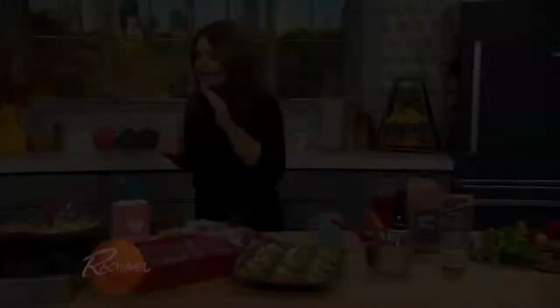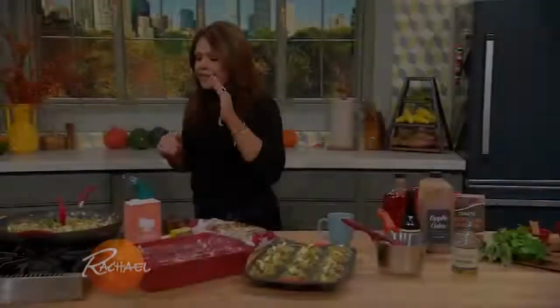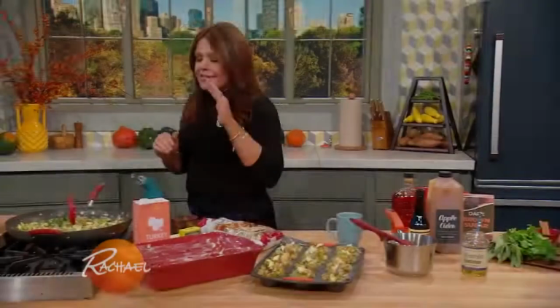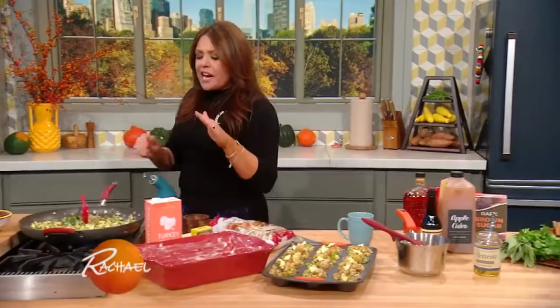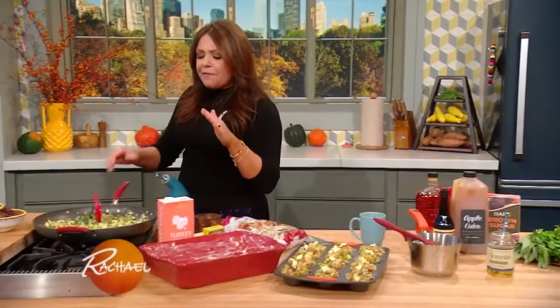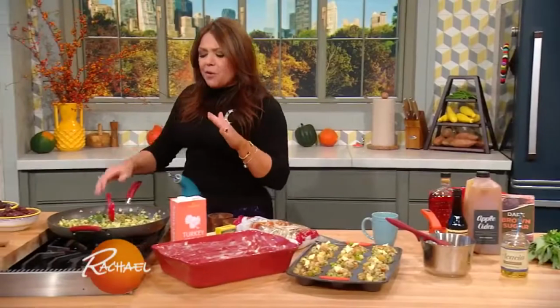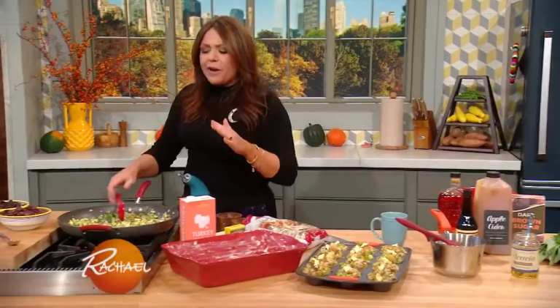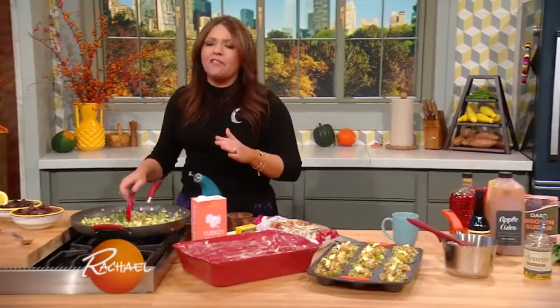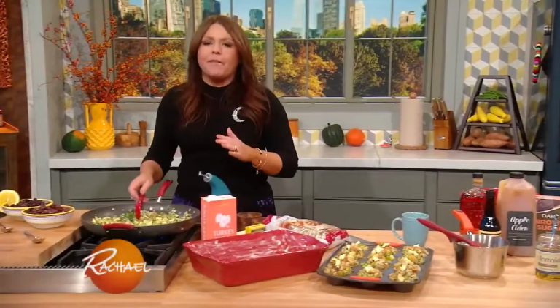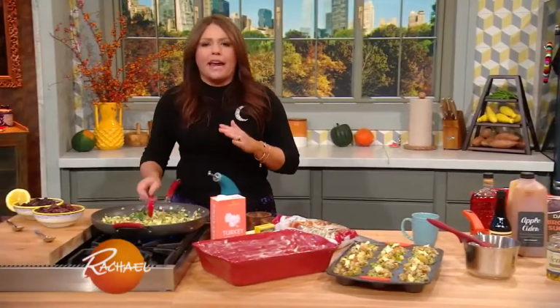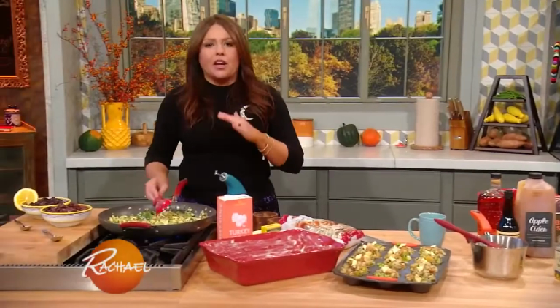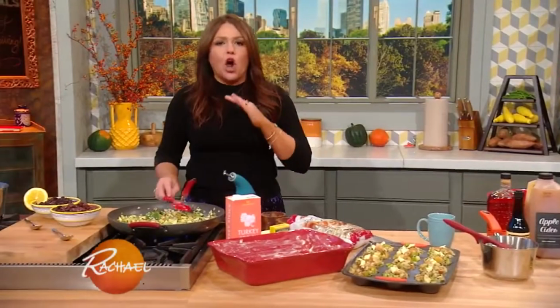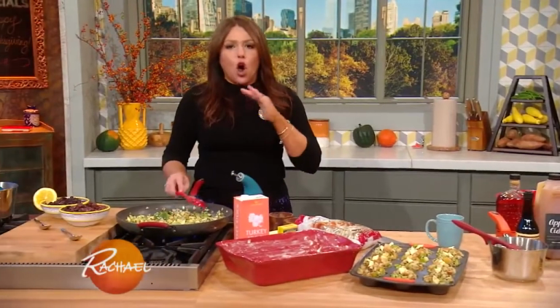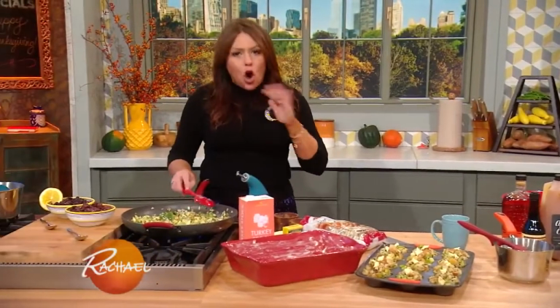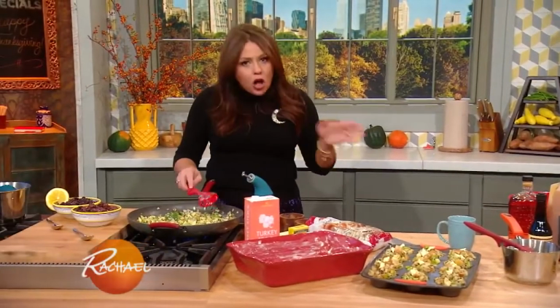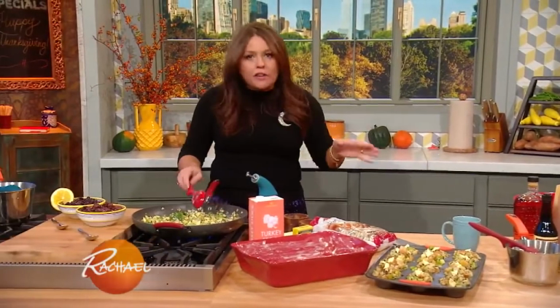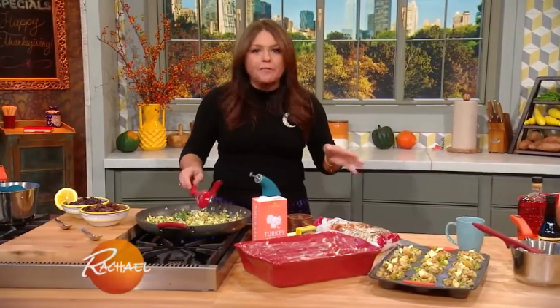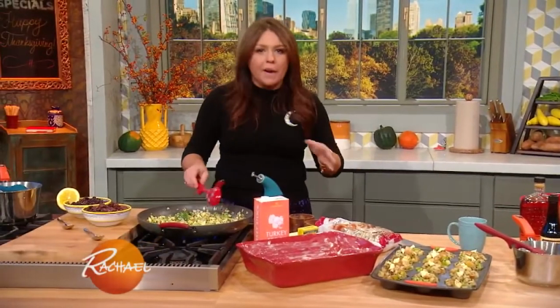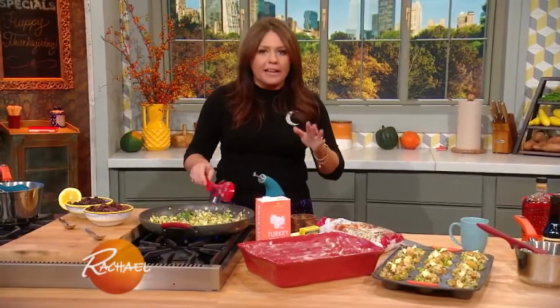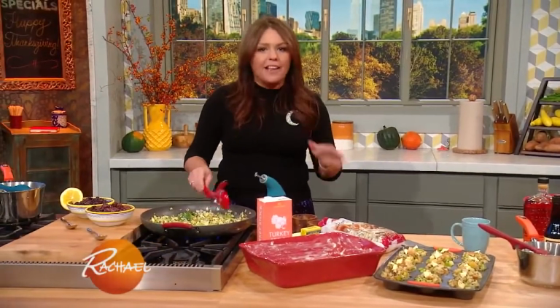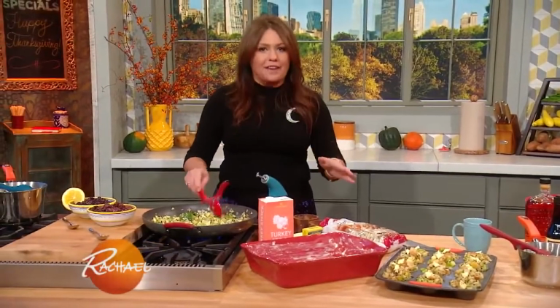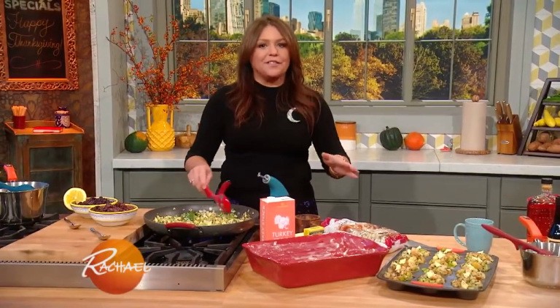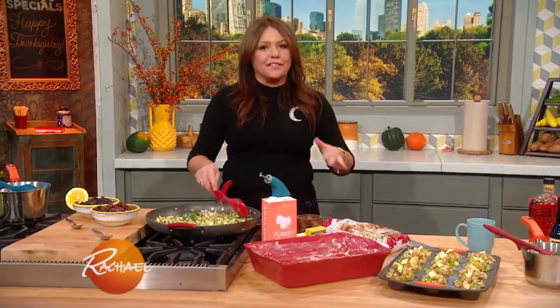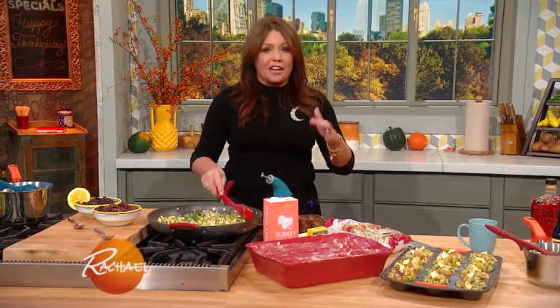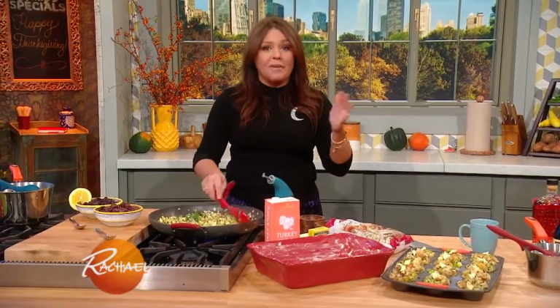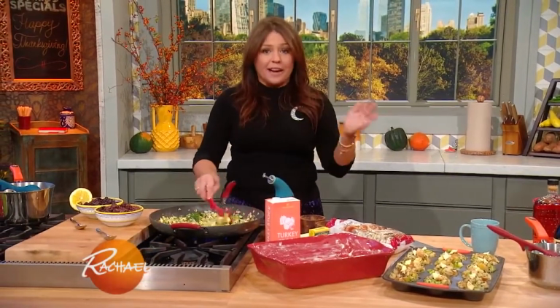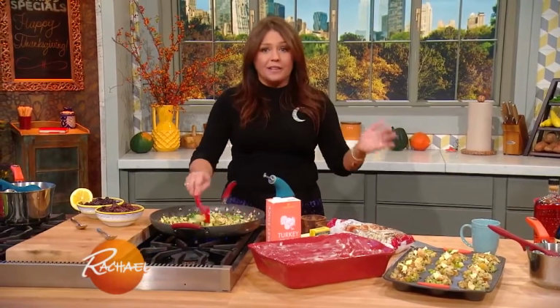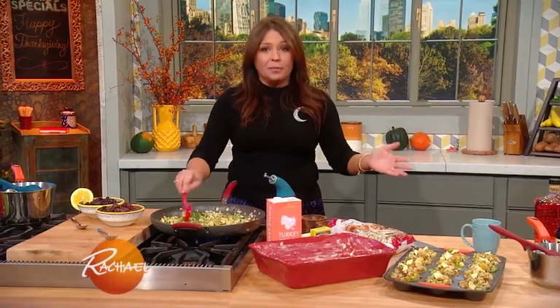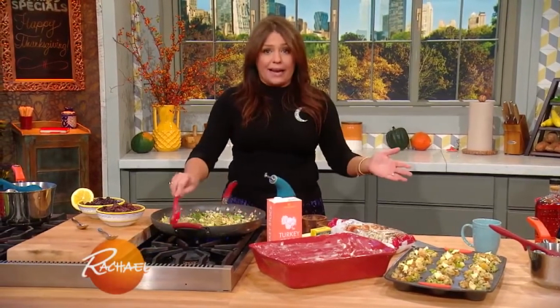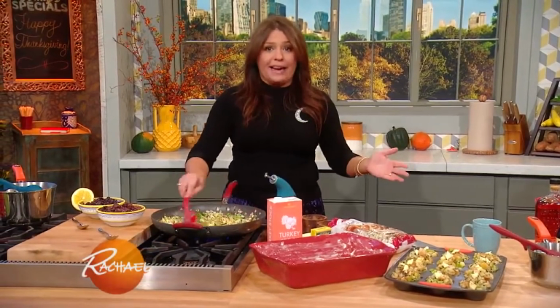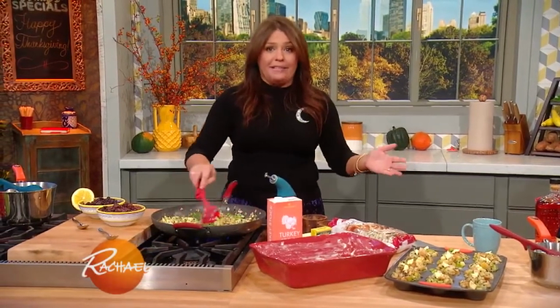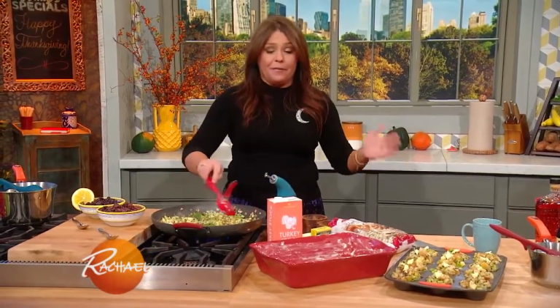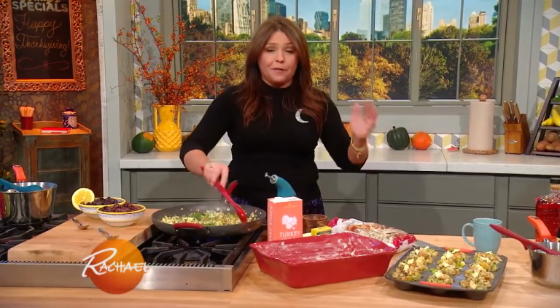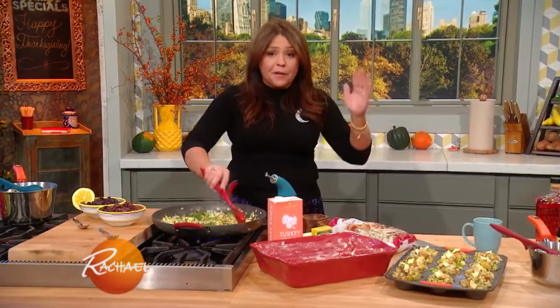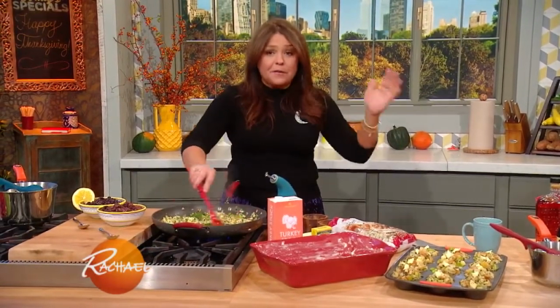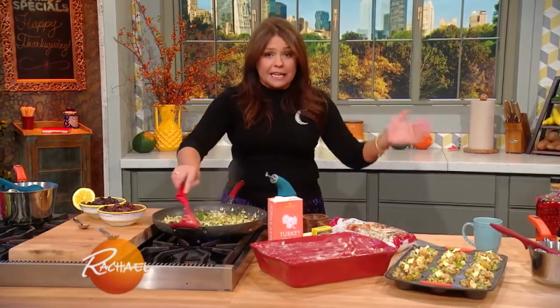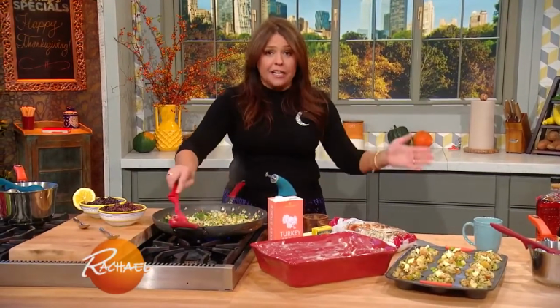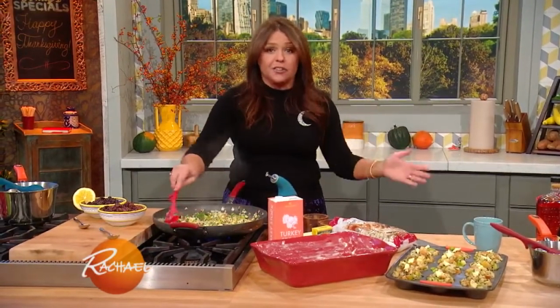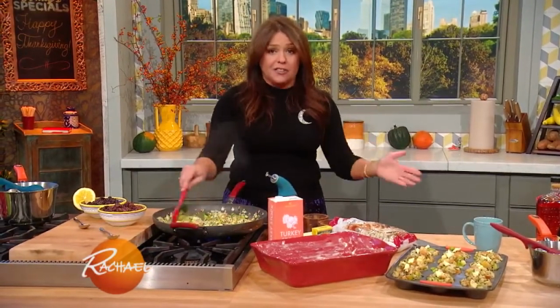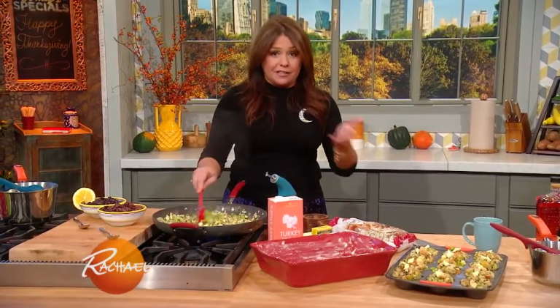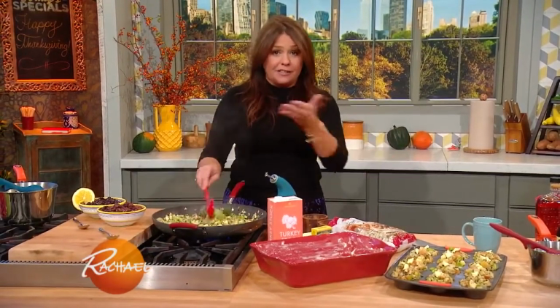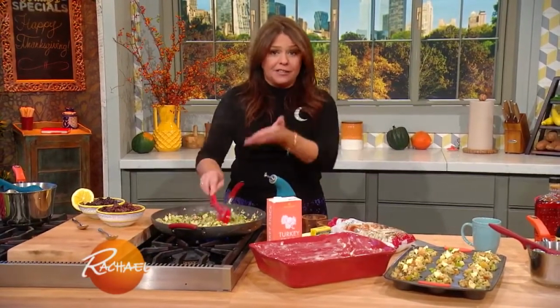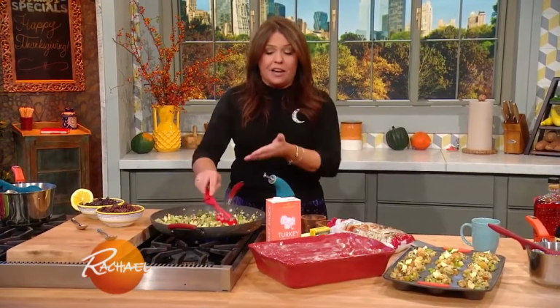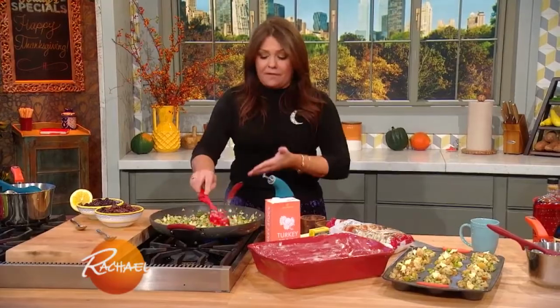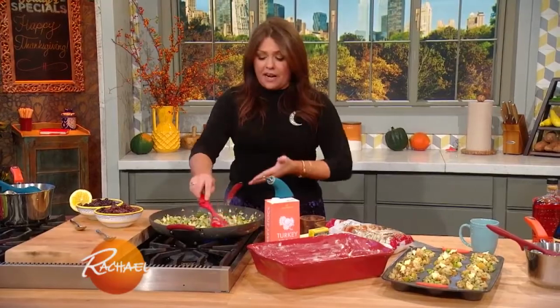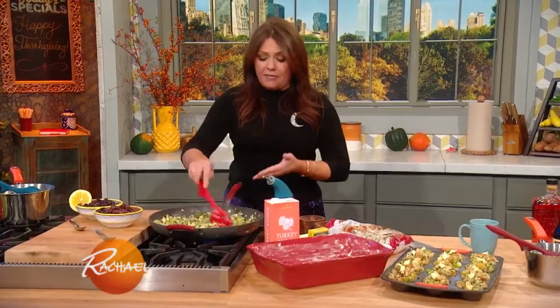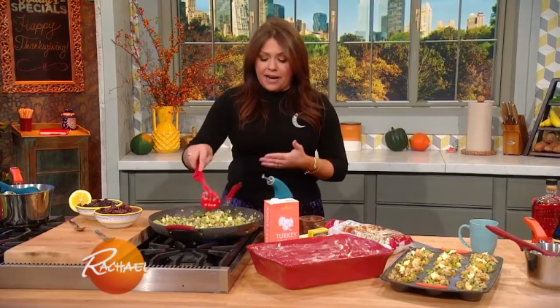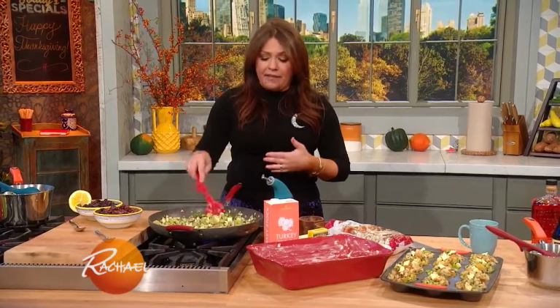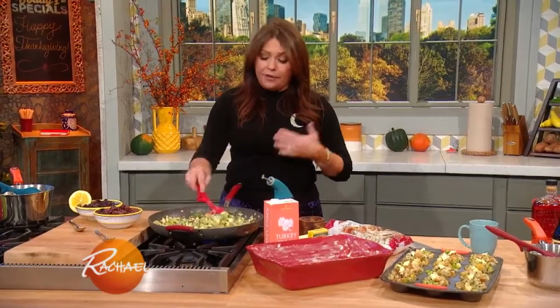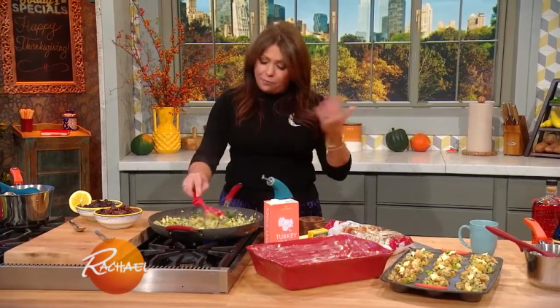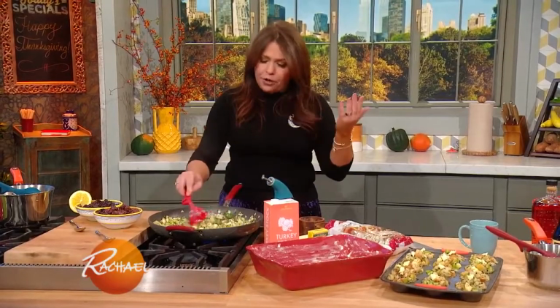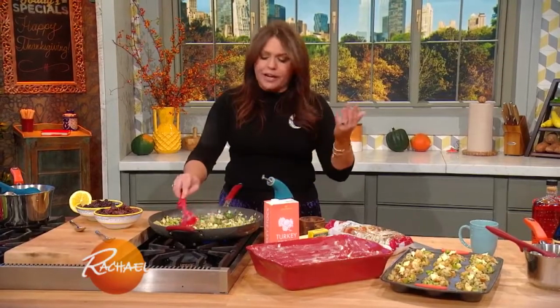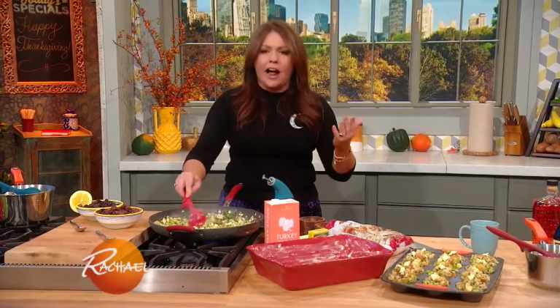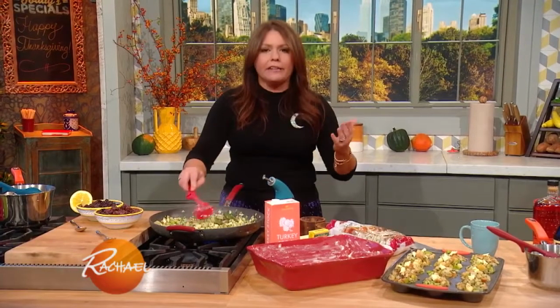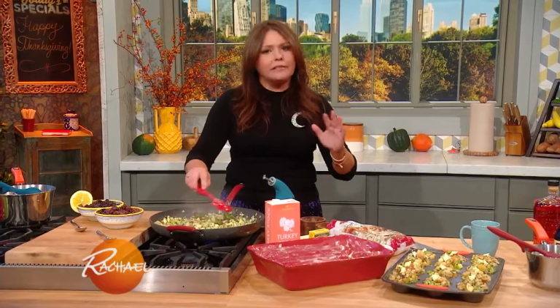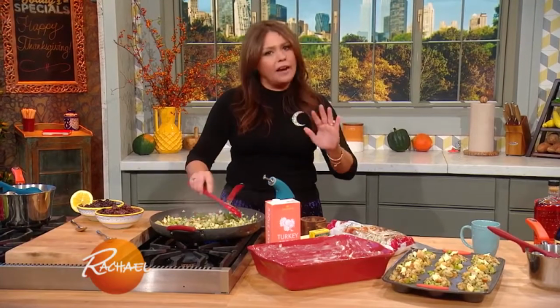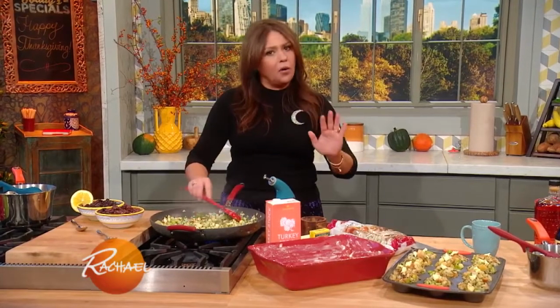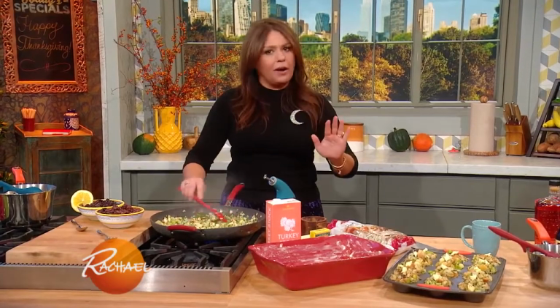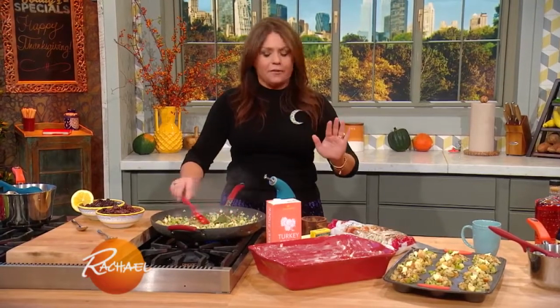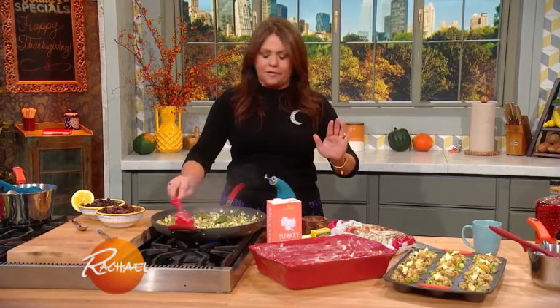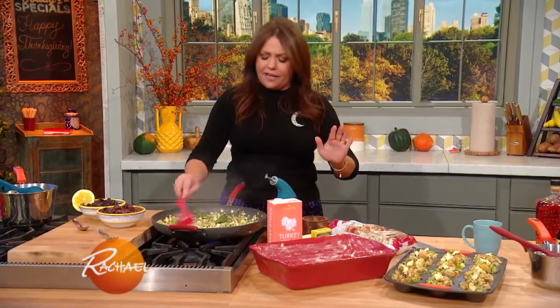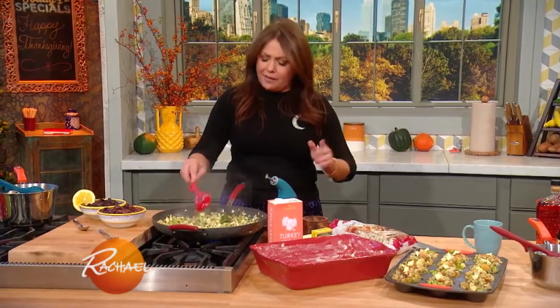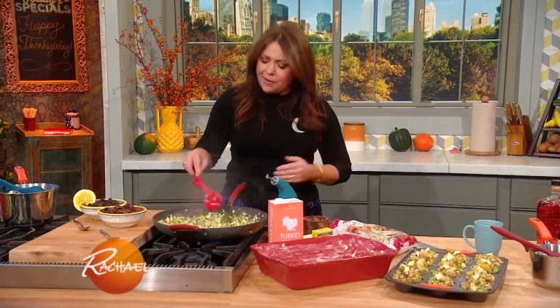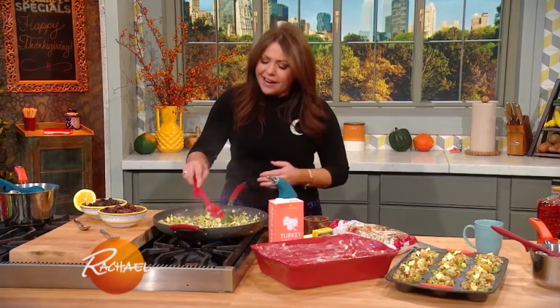The stuffing we have made all of my life since I've been on the planet. For about 50 years — not quite 50 yet — this is the stuffing I've been having.